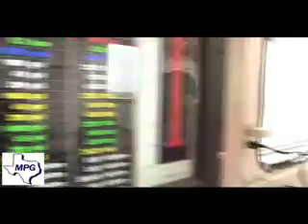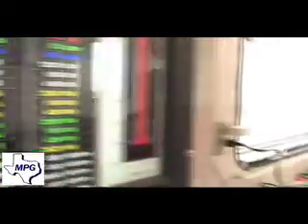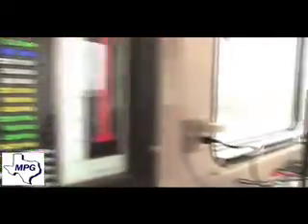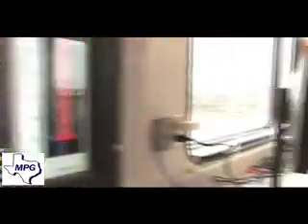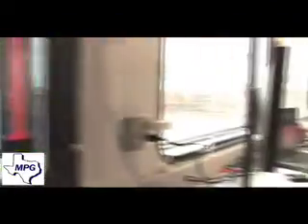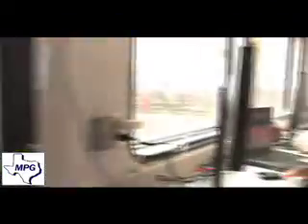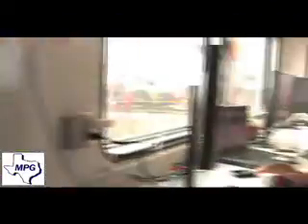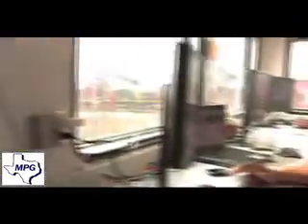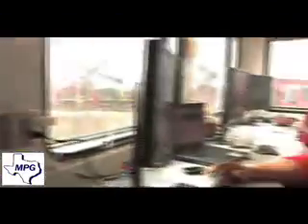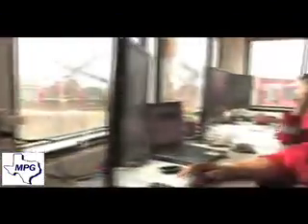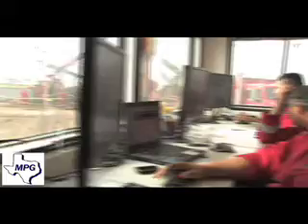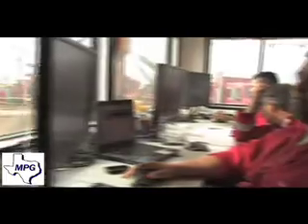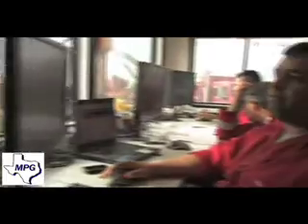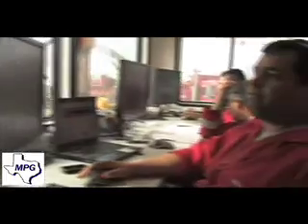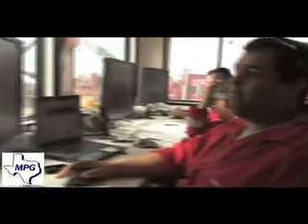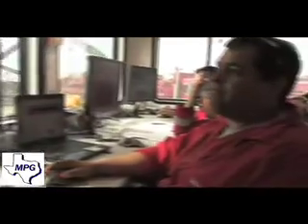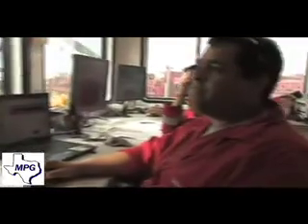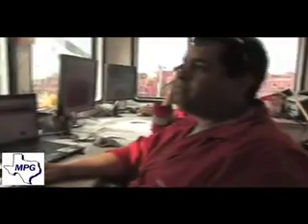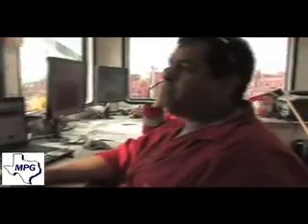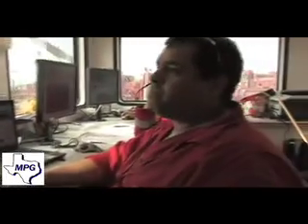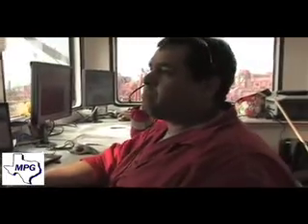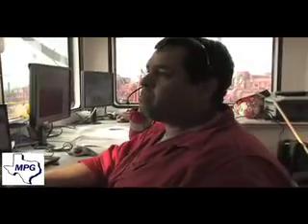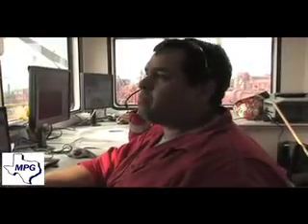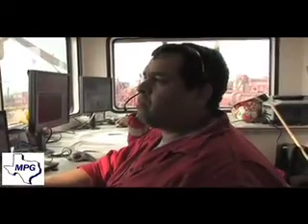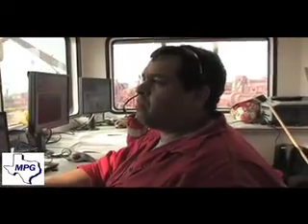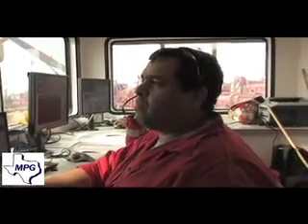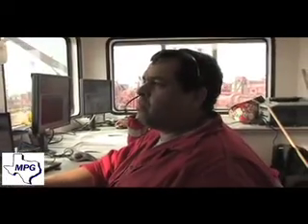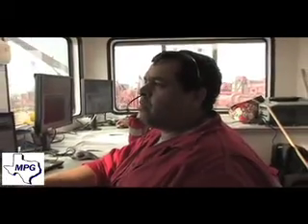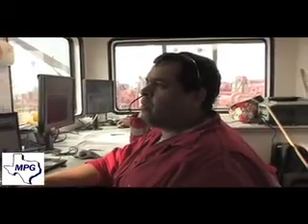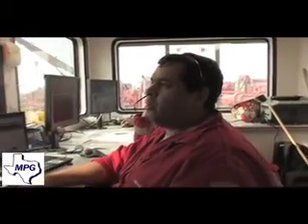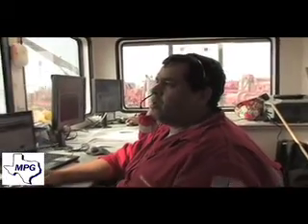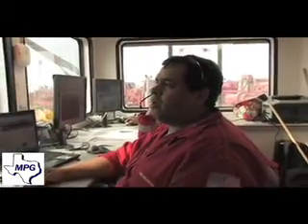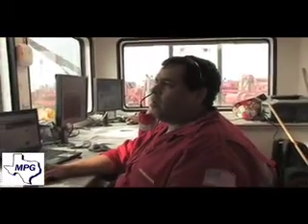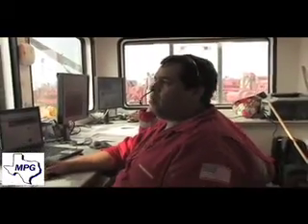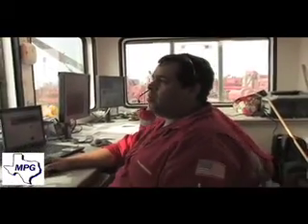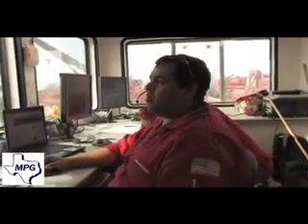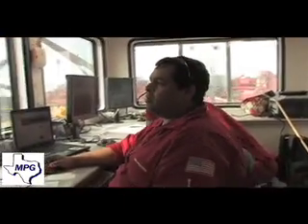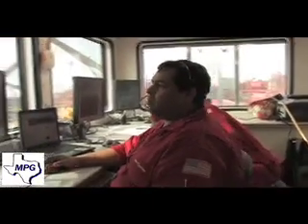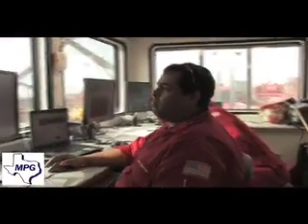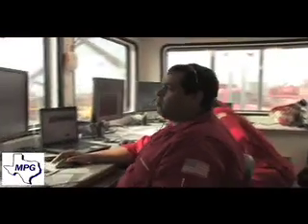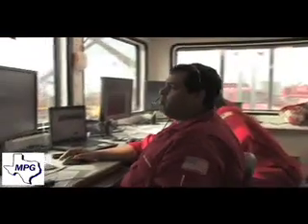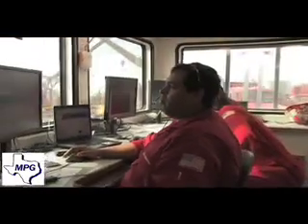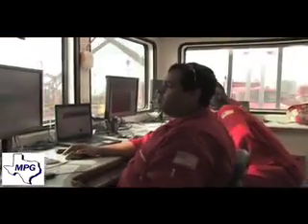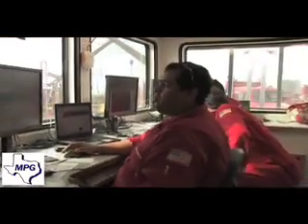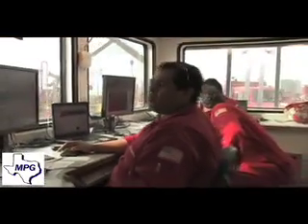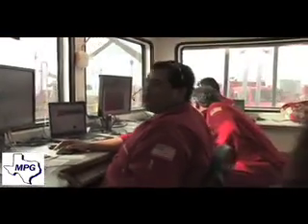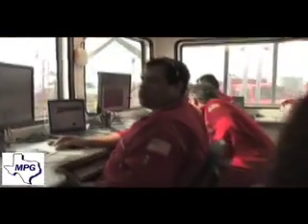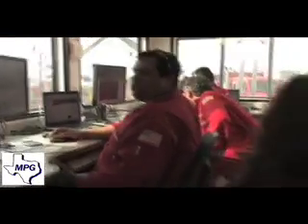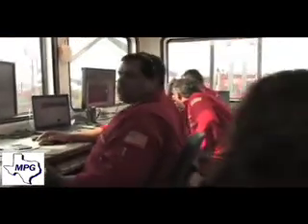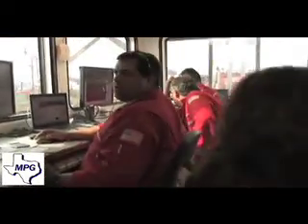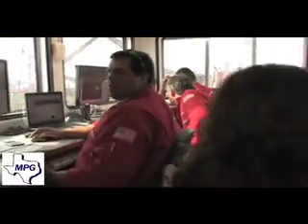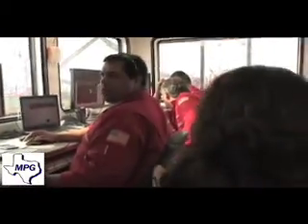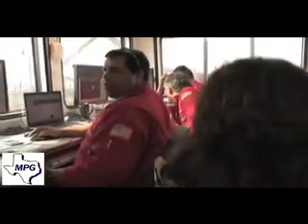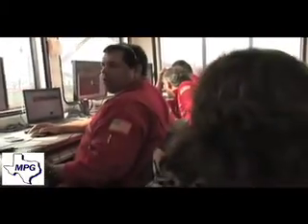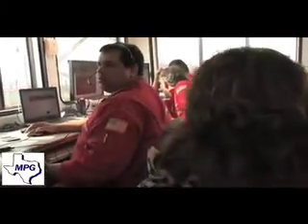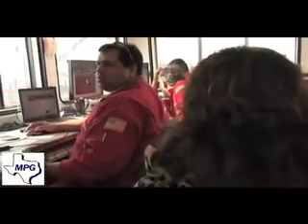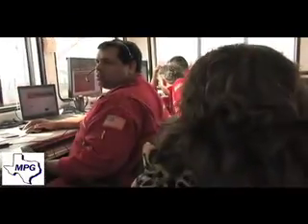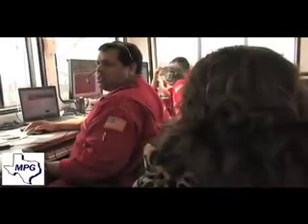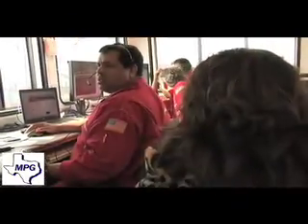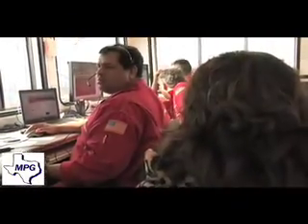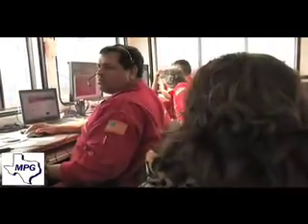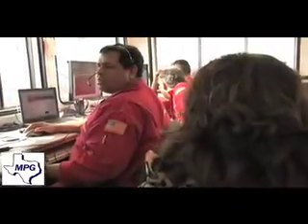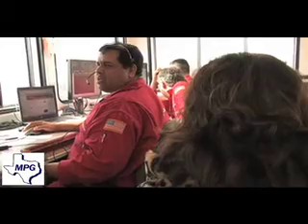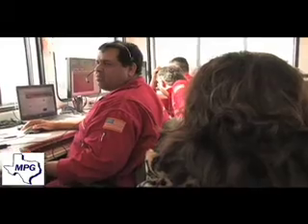This gentleman right here is going to be running the pumps. He's going to be in charge of running the pumps and making sure things are right with those.